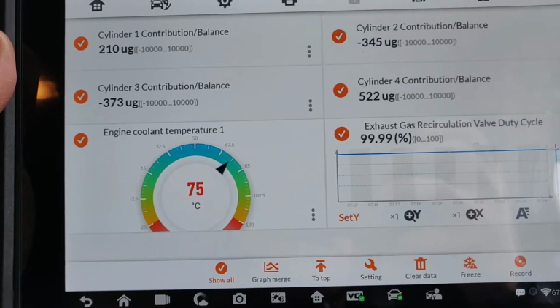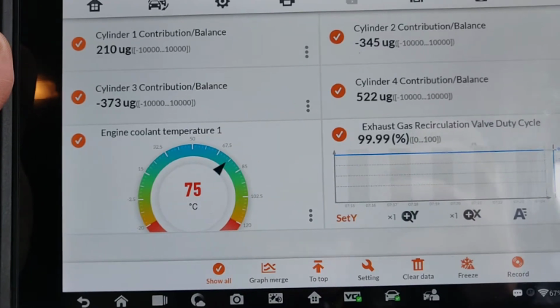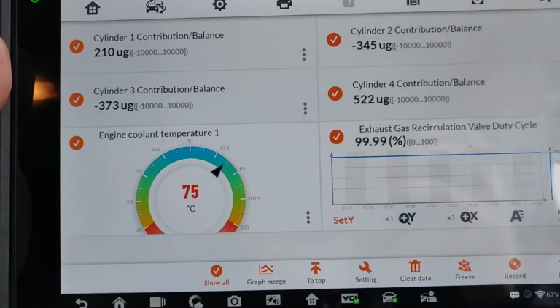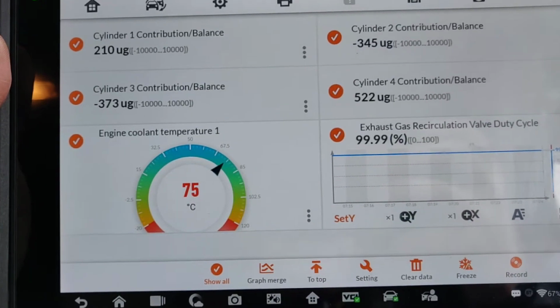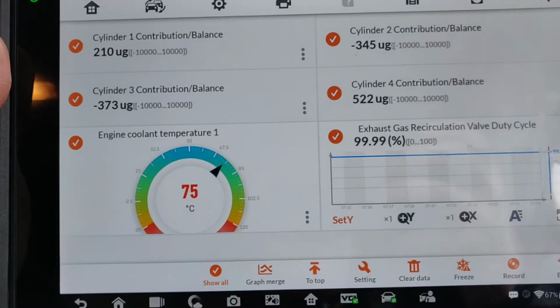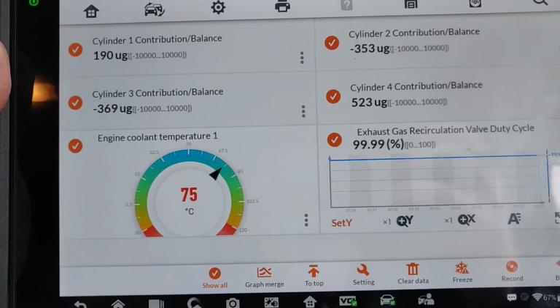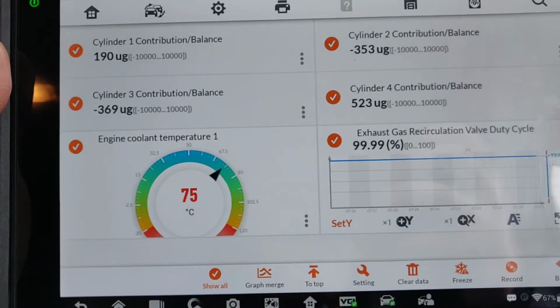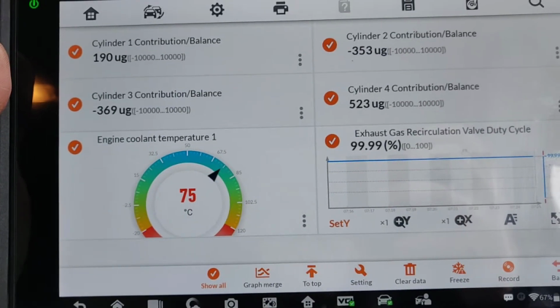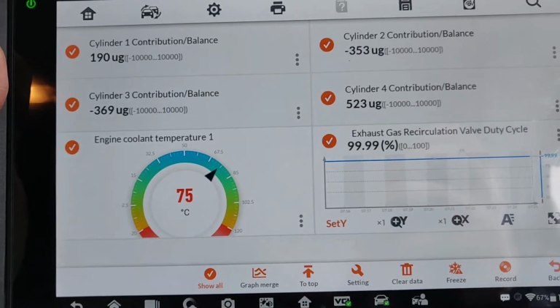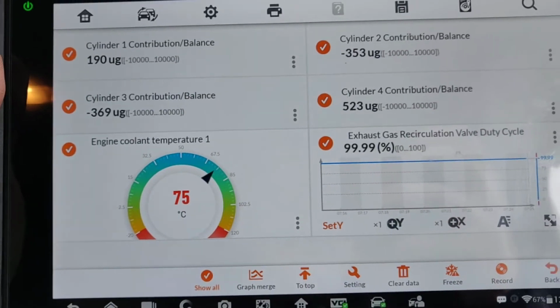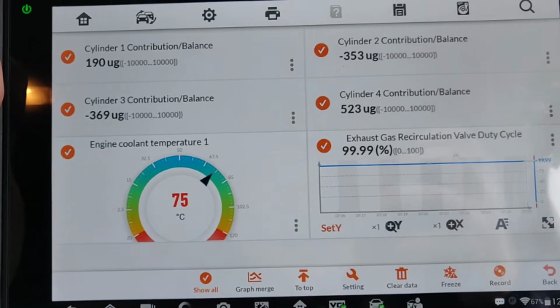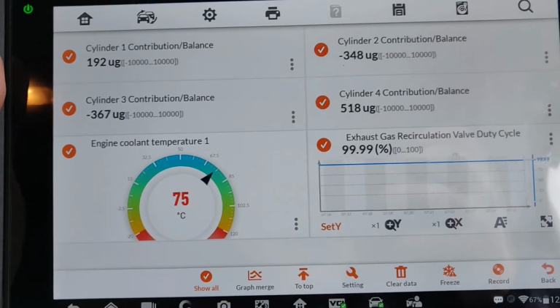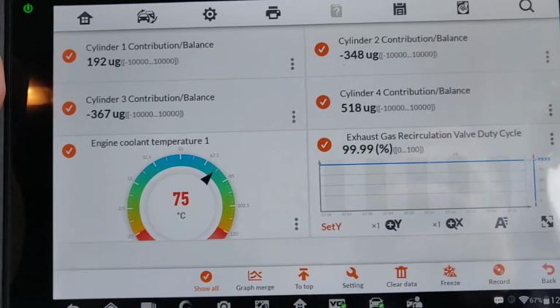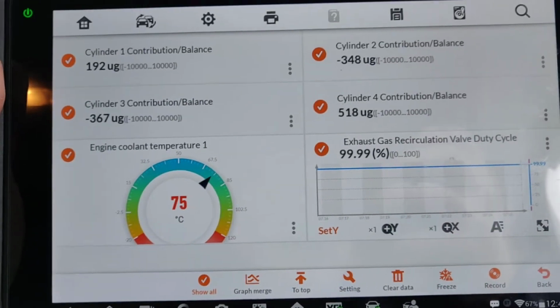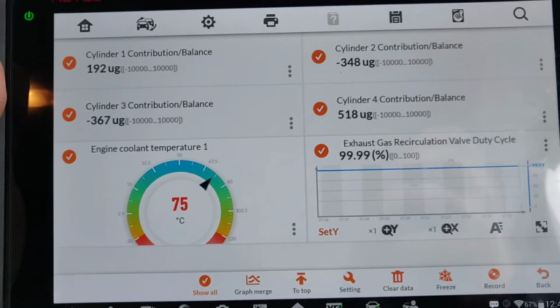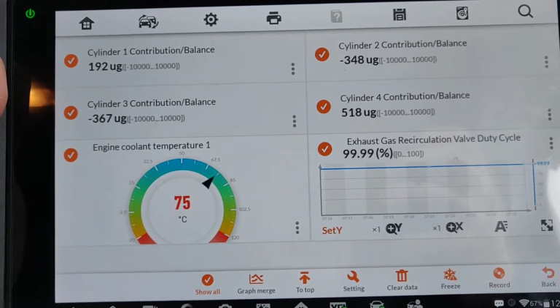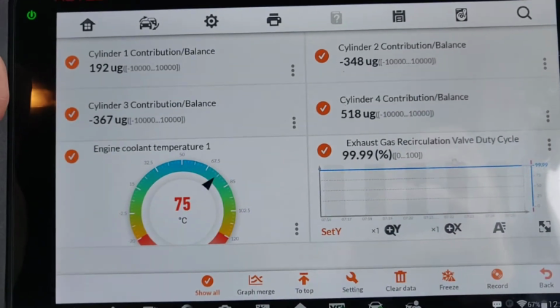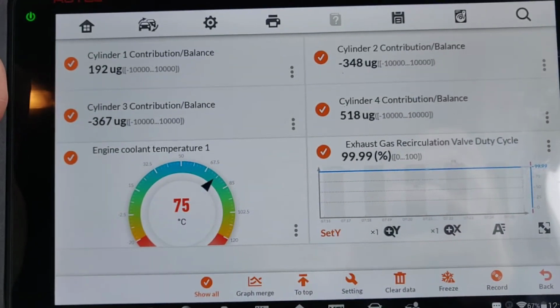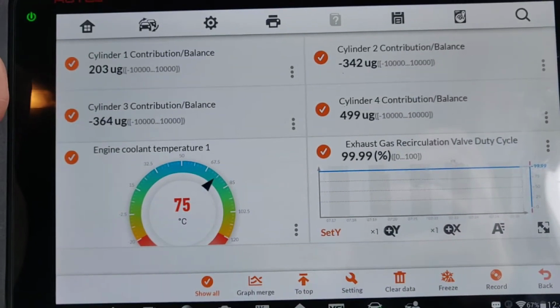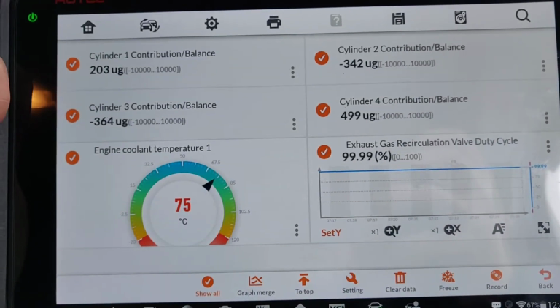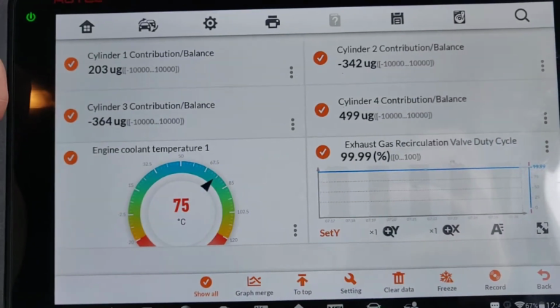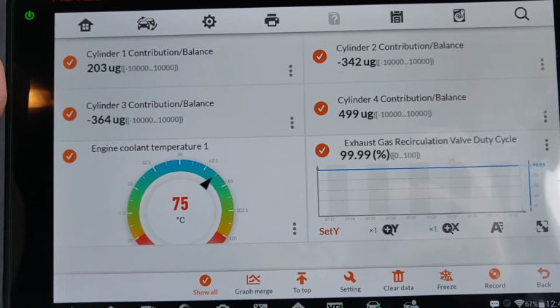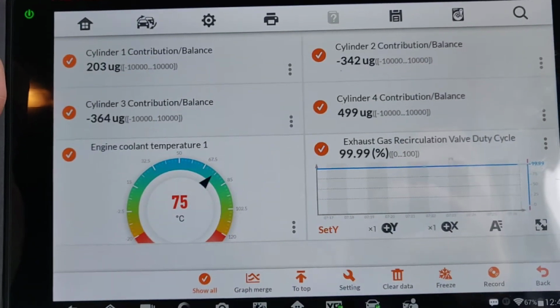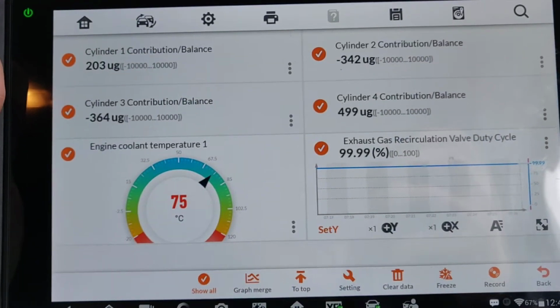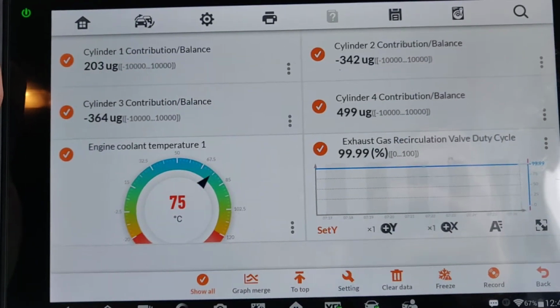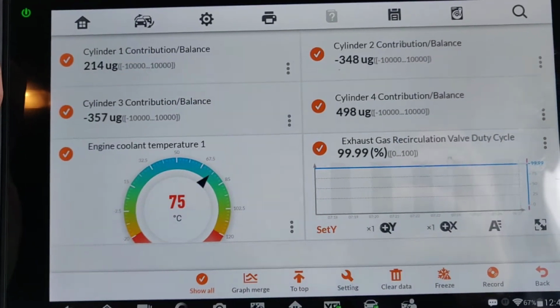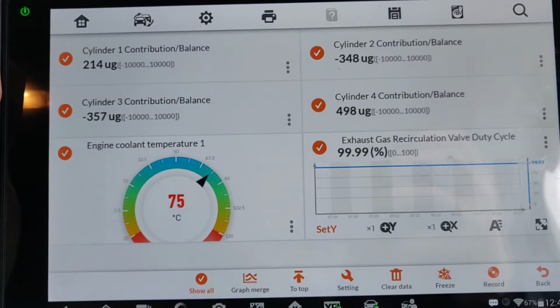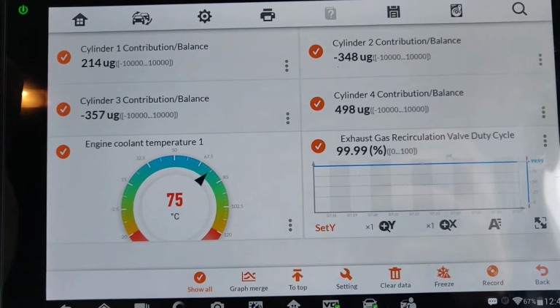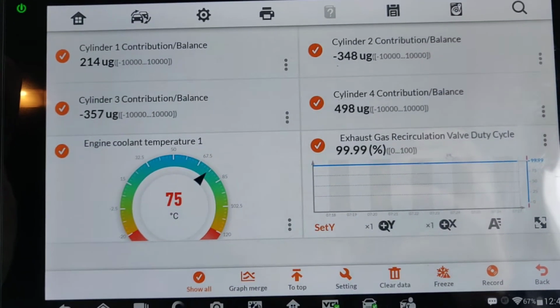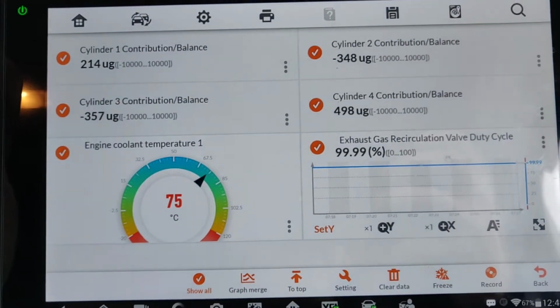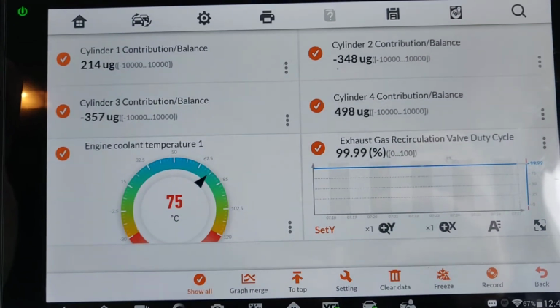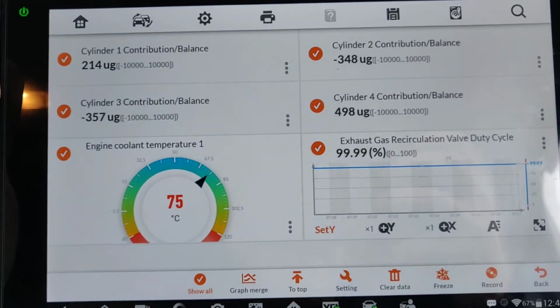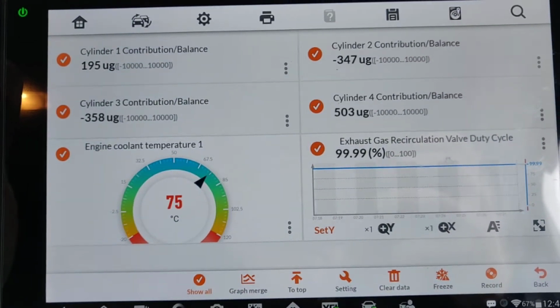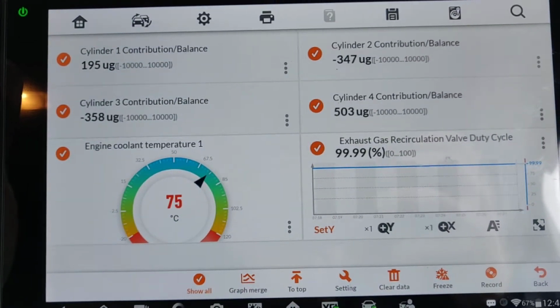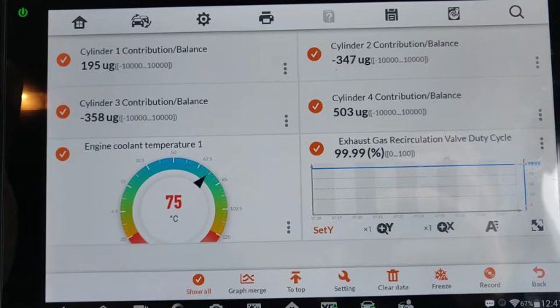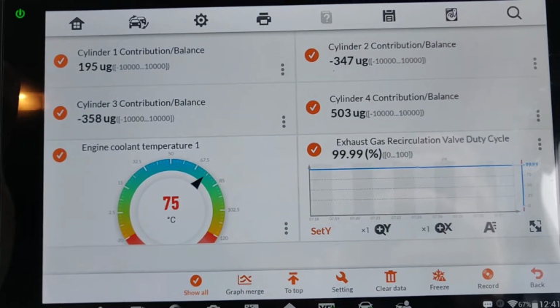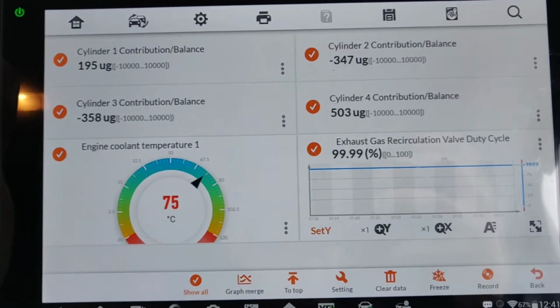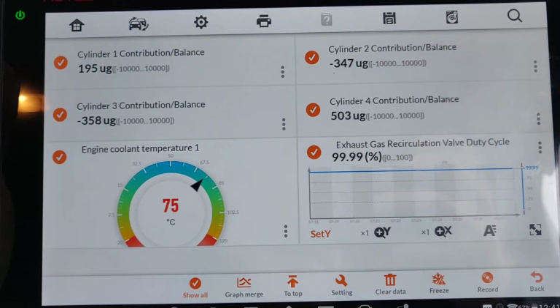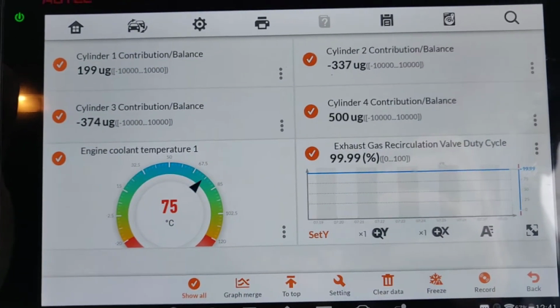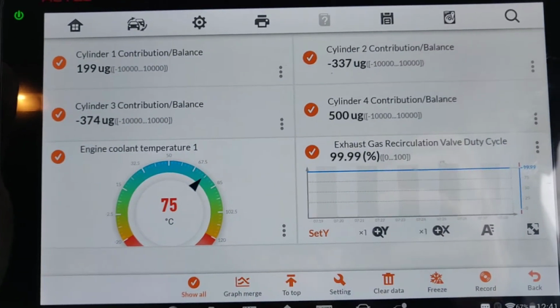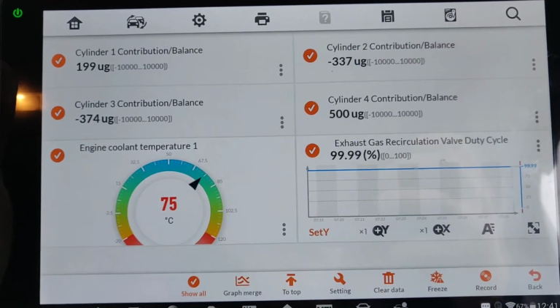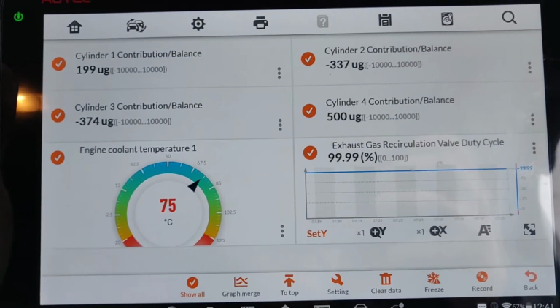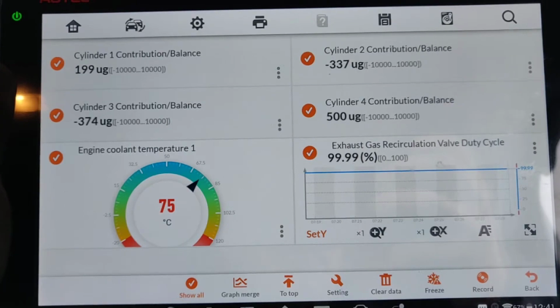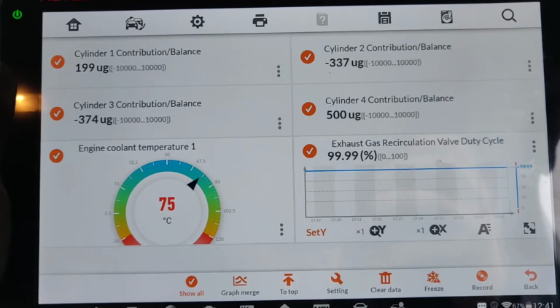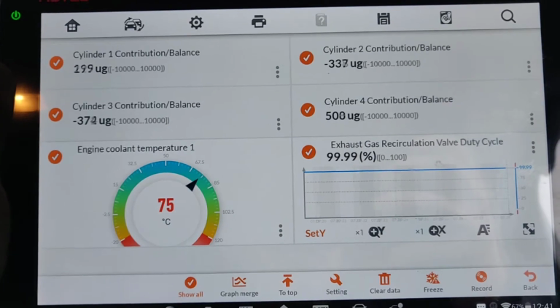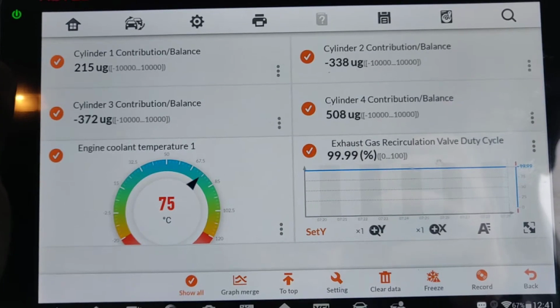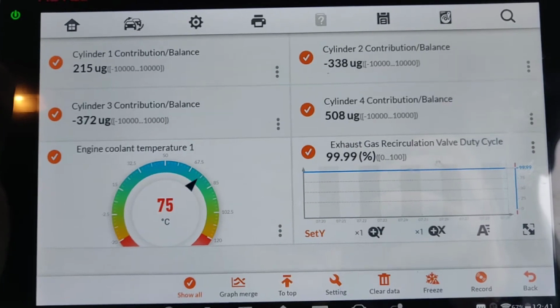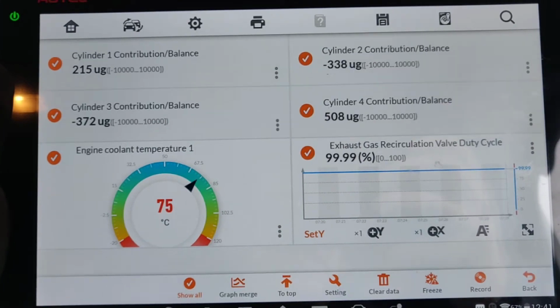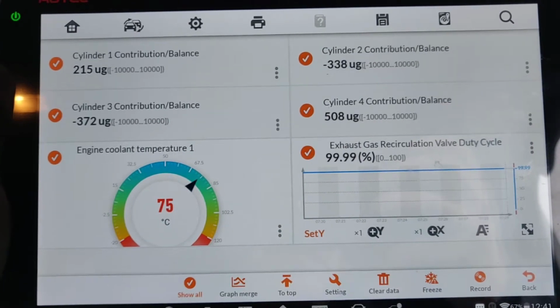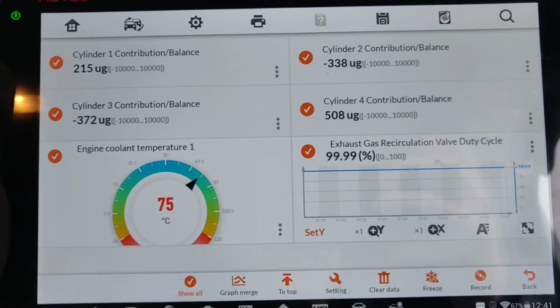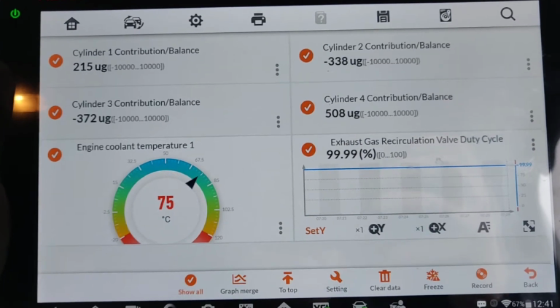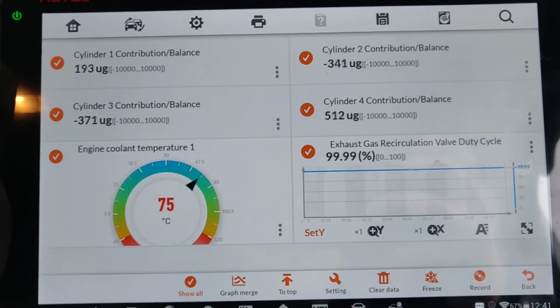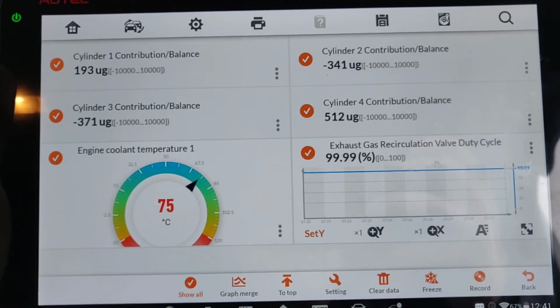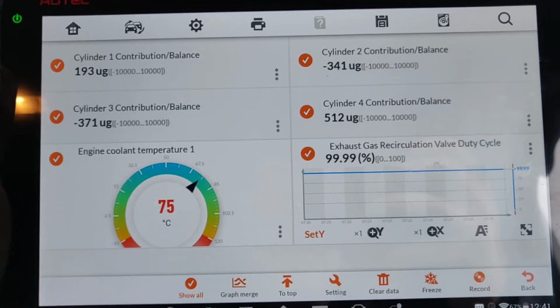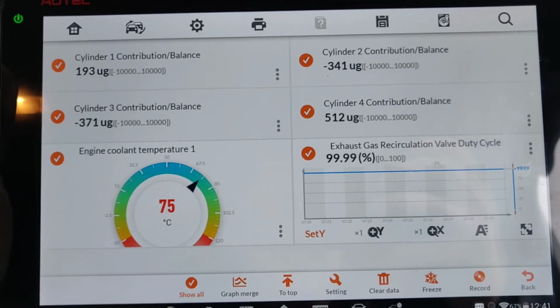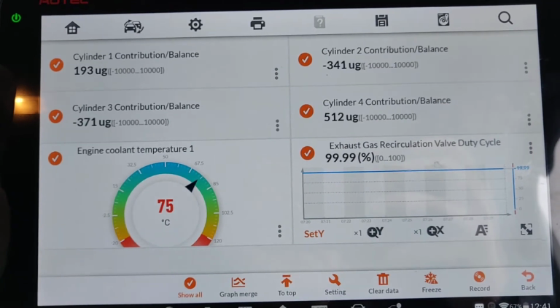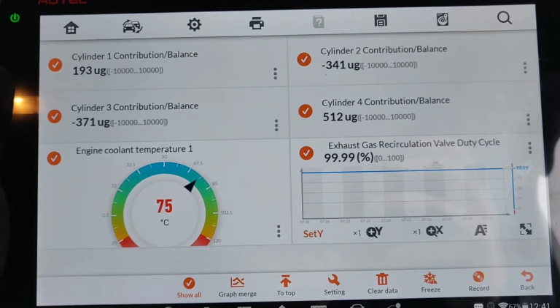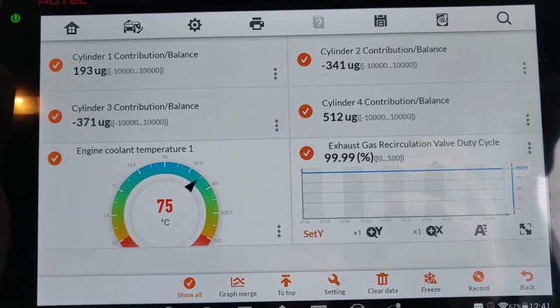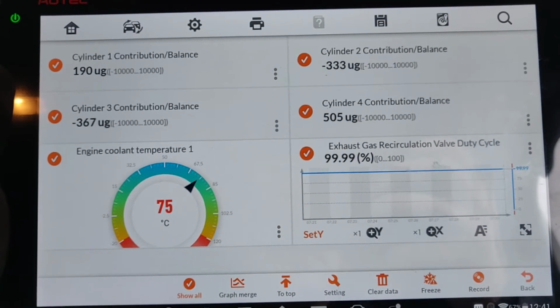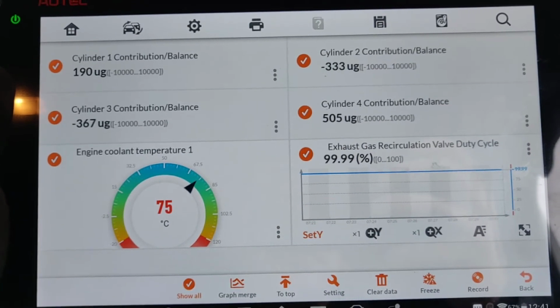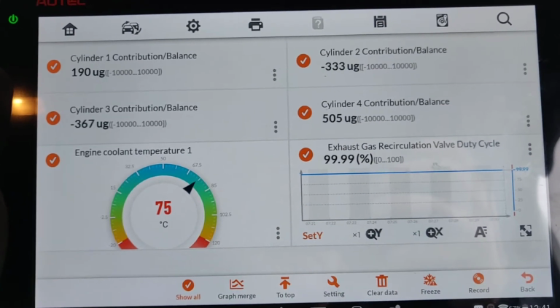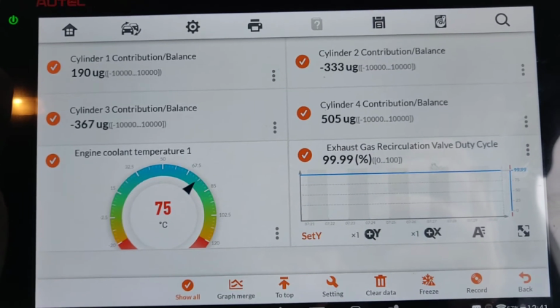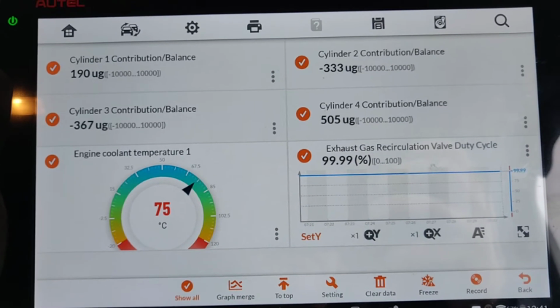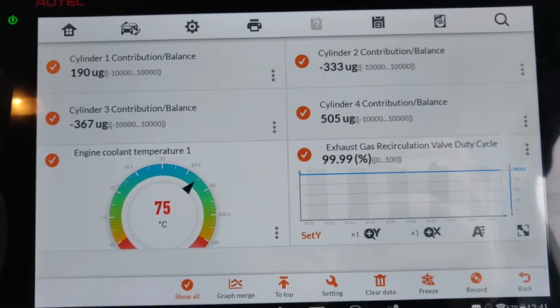Issues with DPFs, issues with soot, emission failures, and low MPG can all be down to a dodgy thermostat.